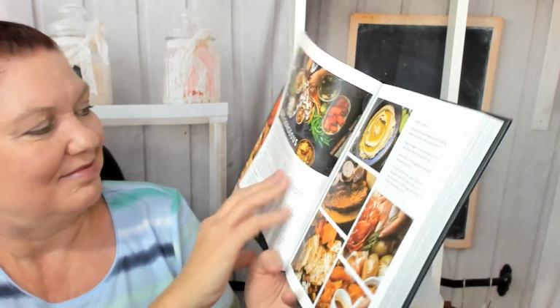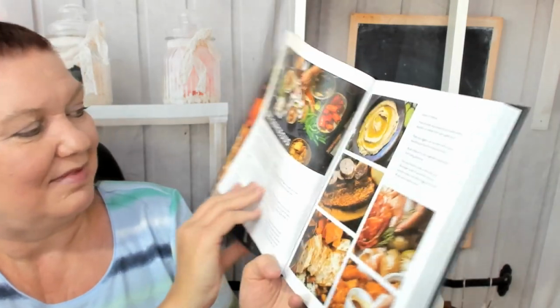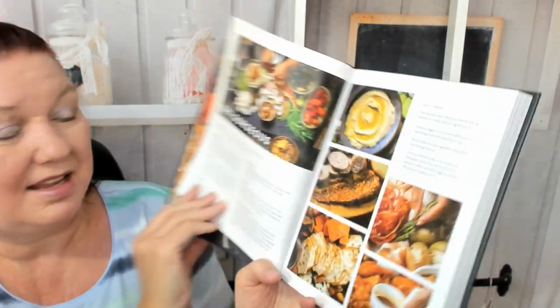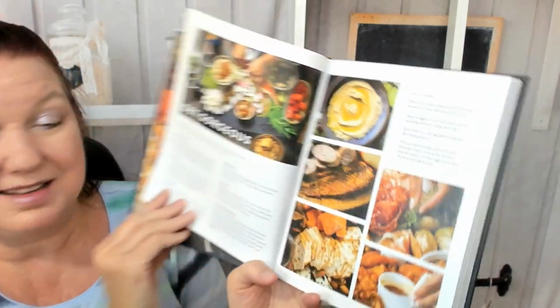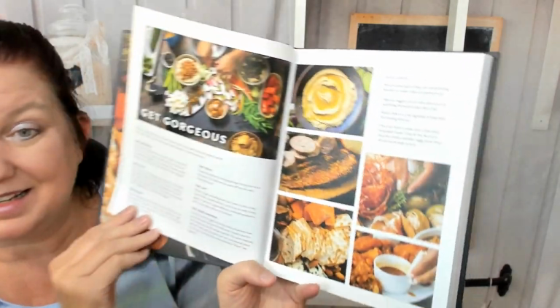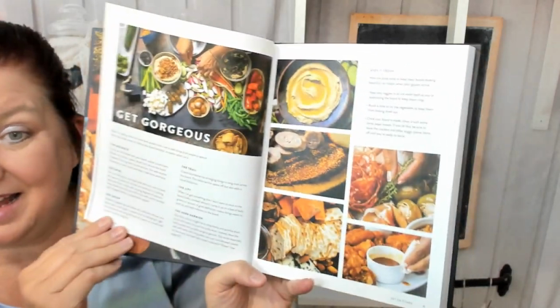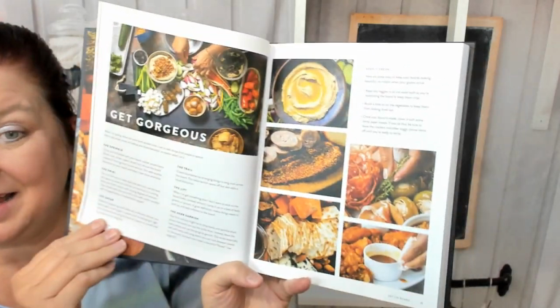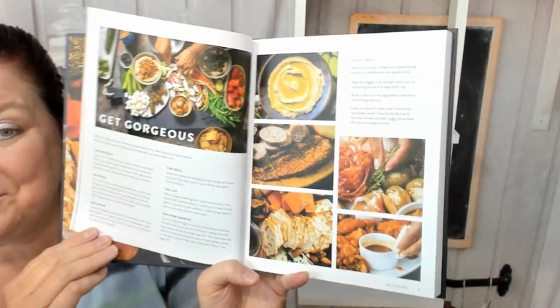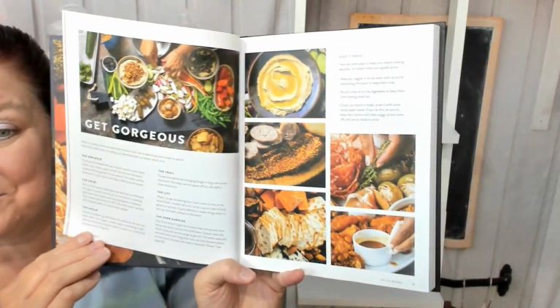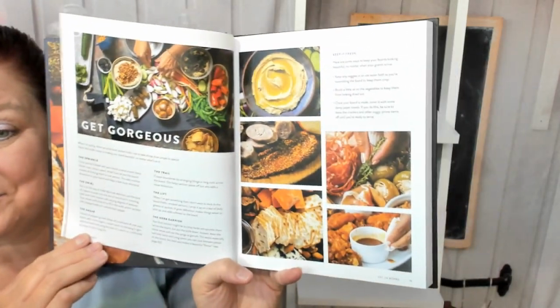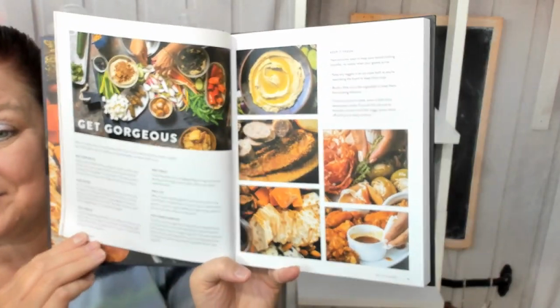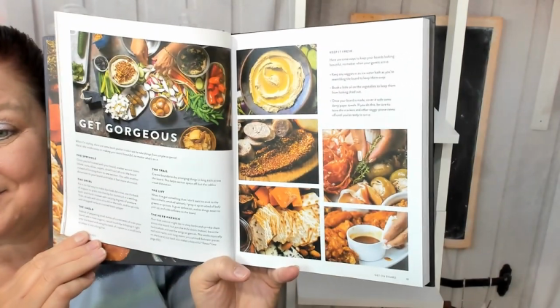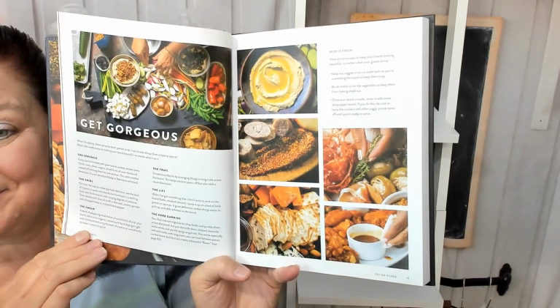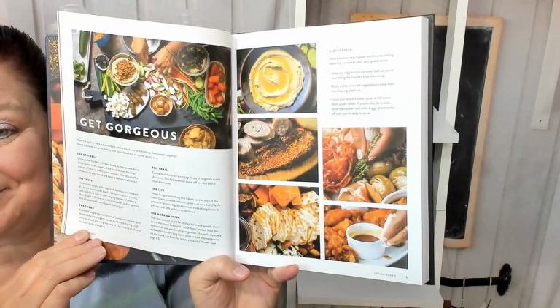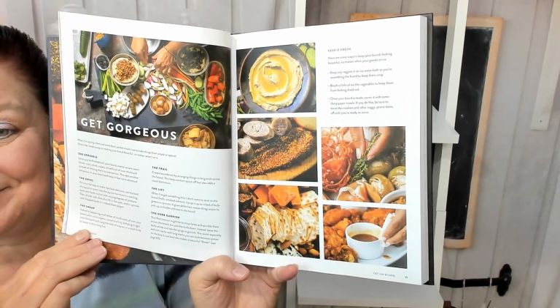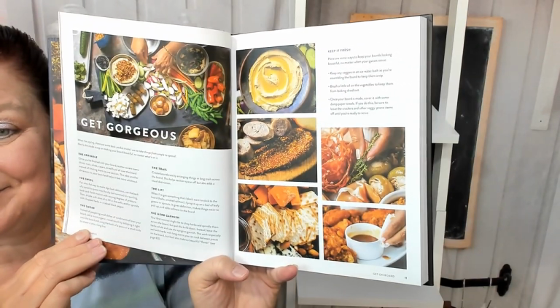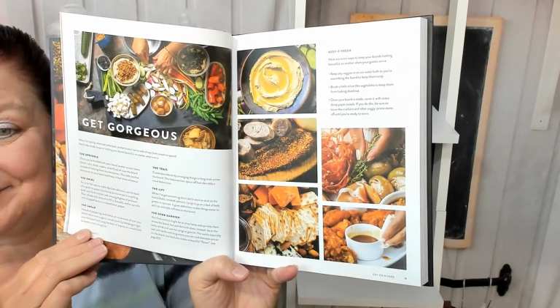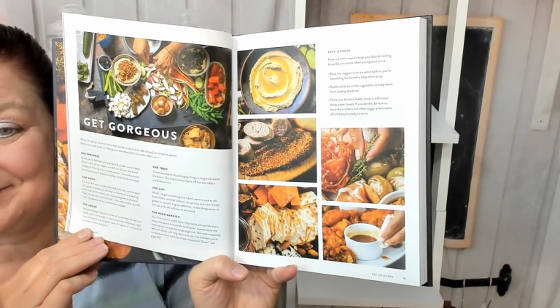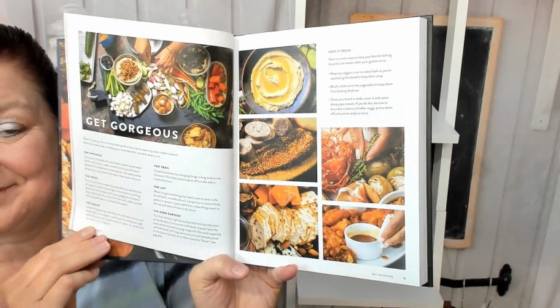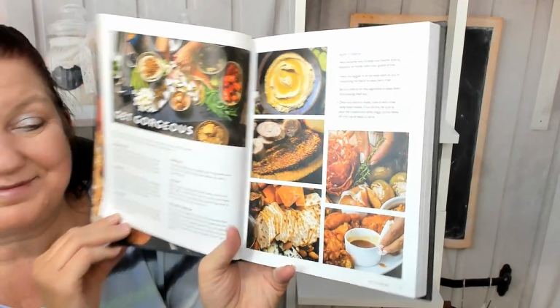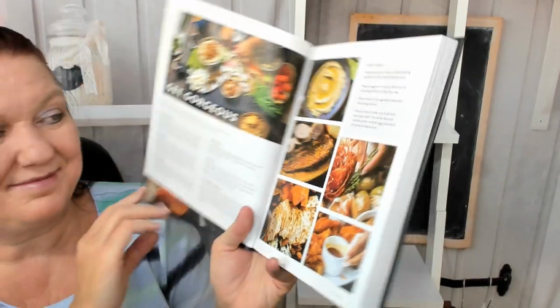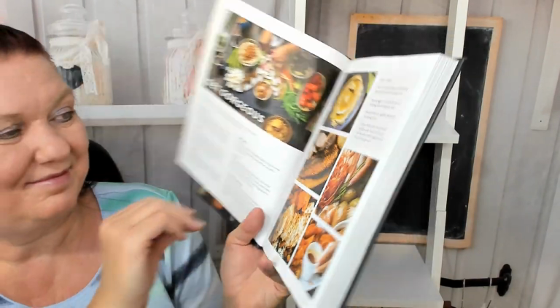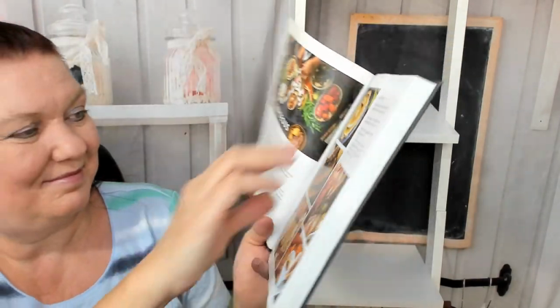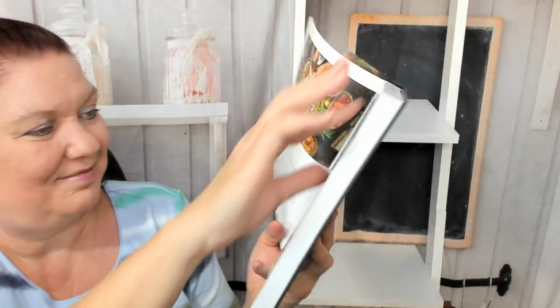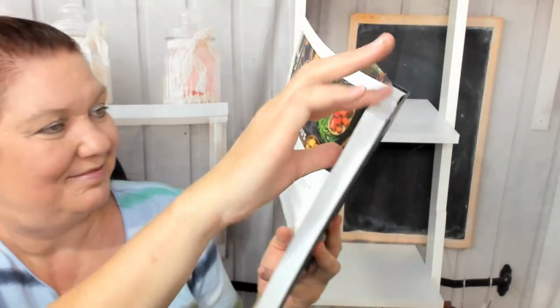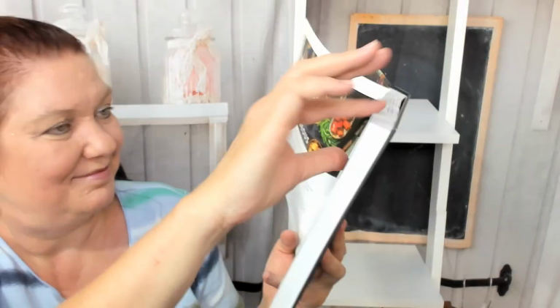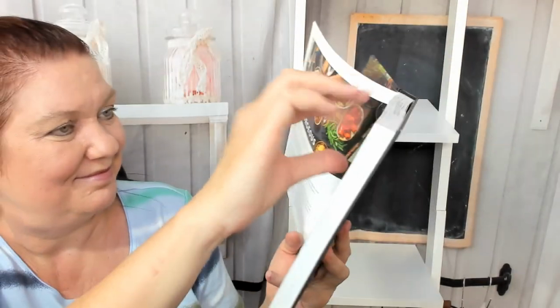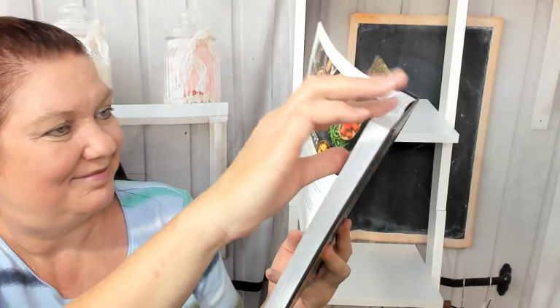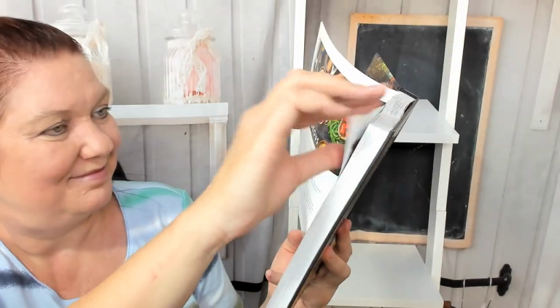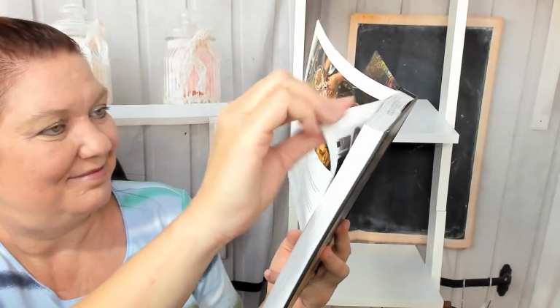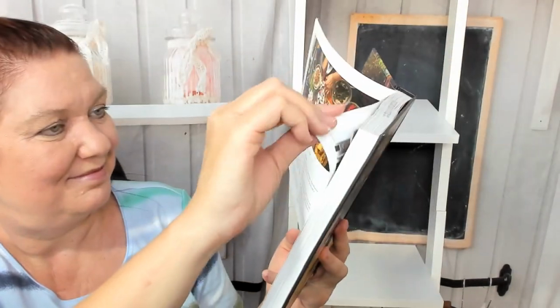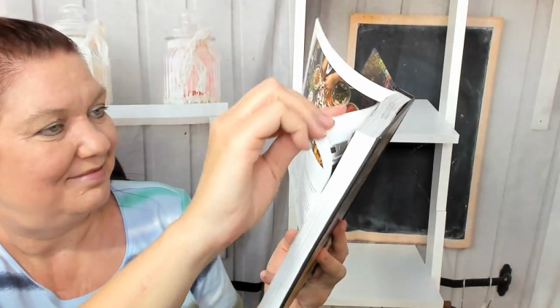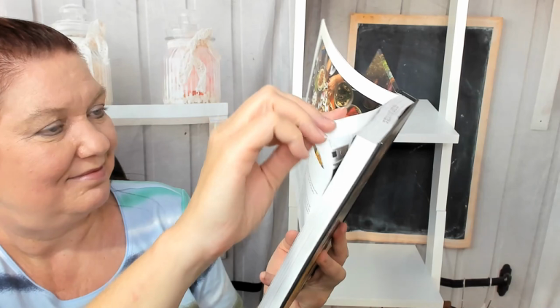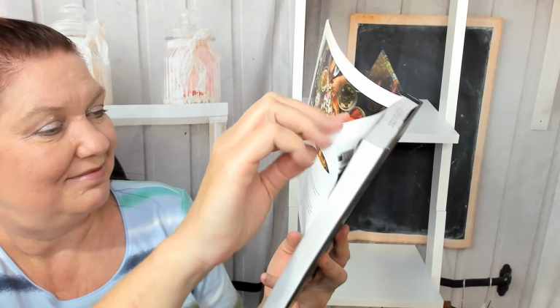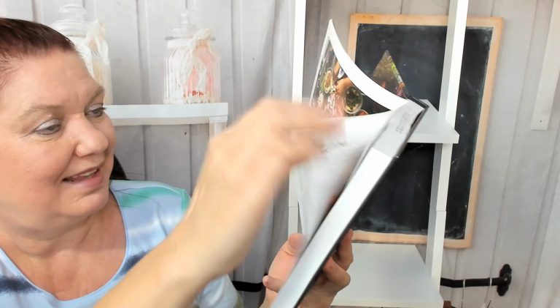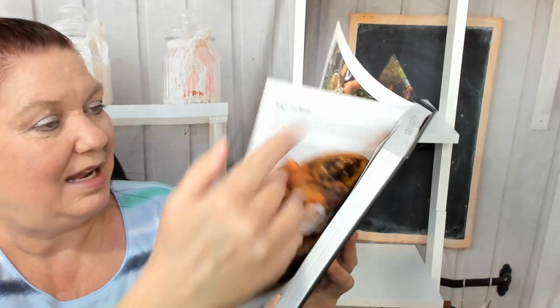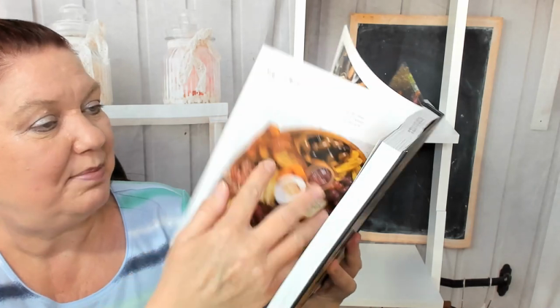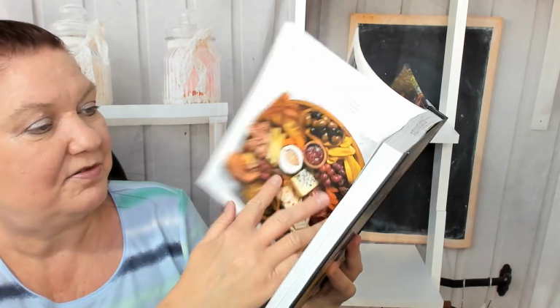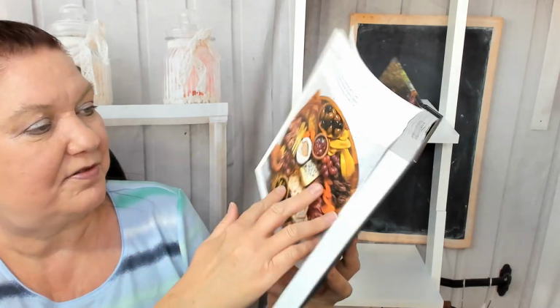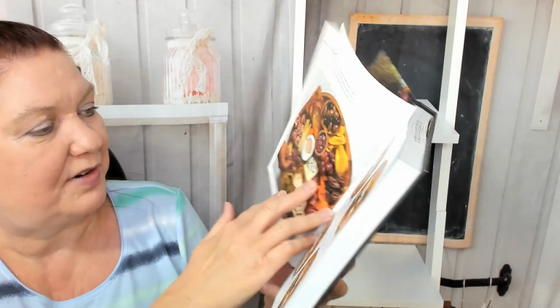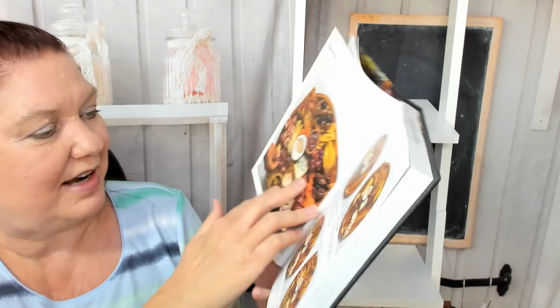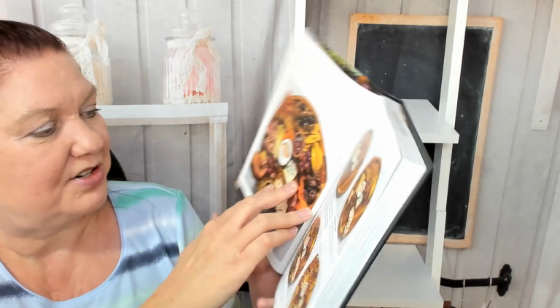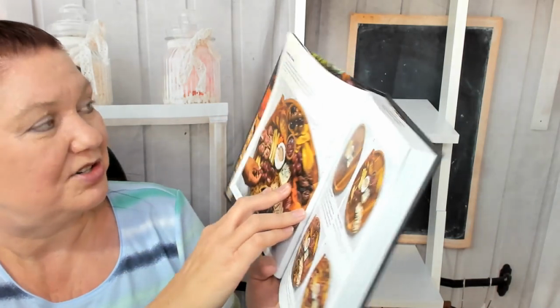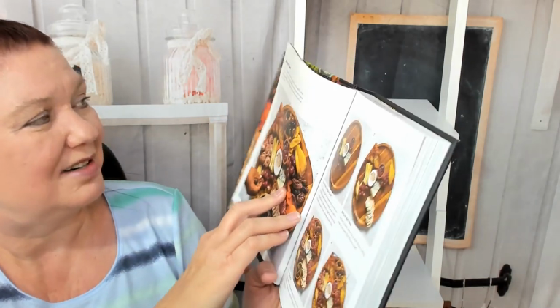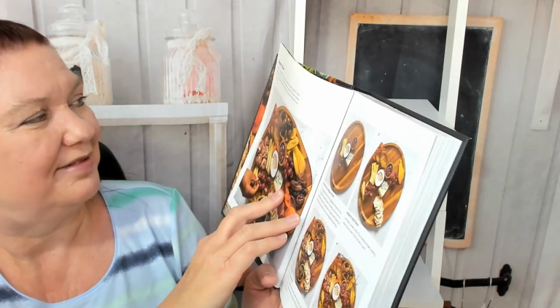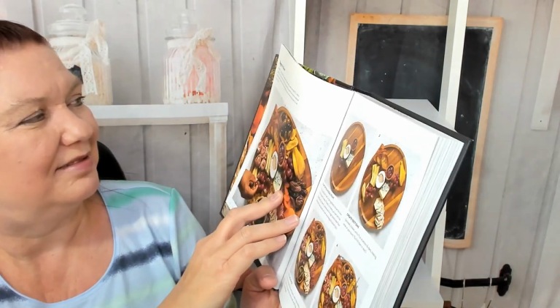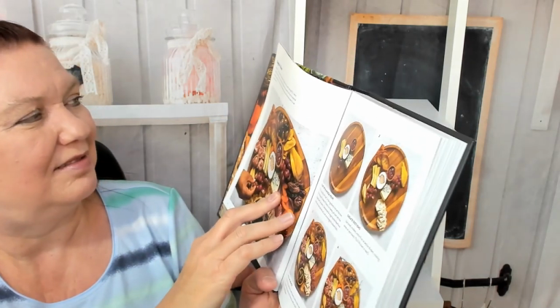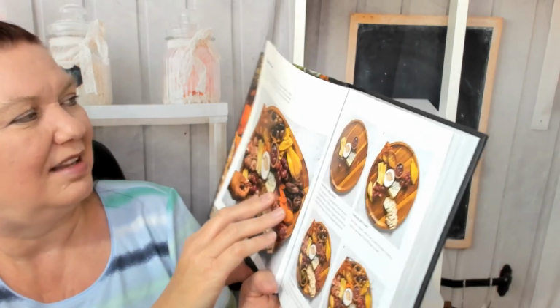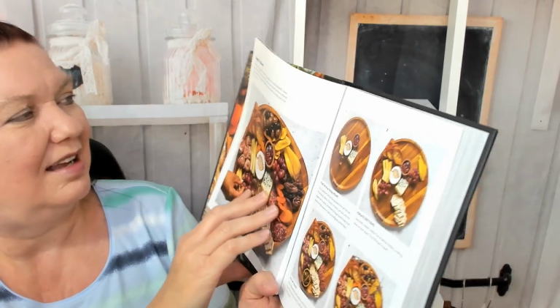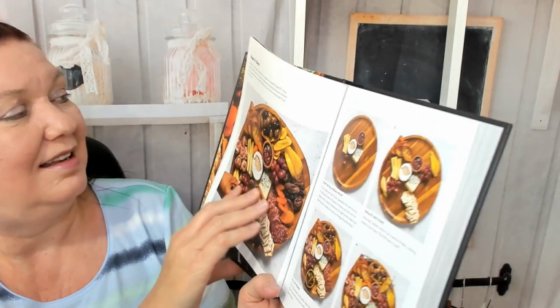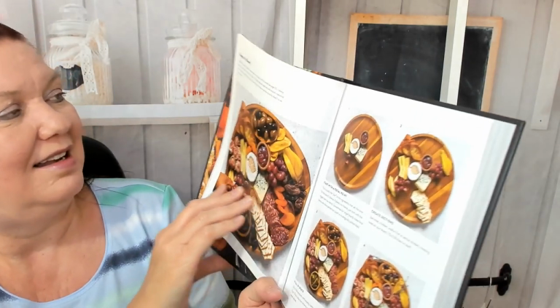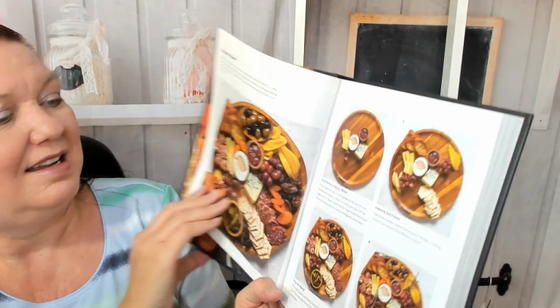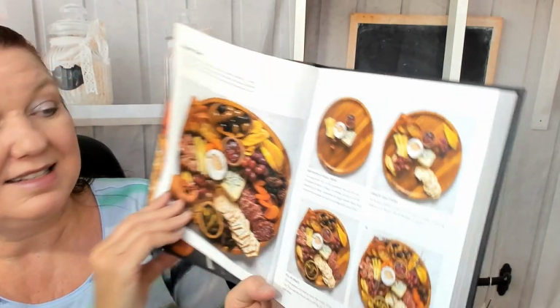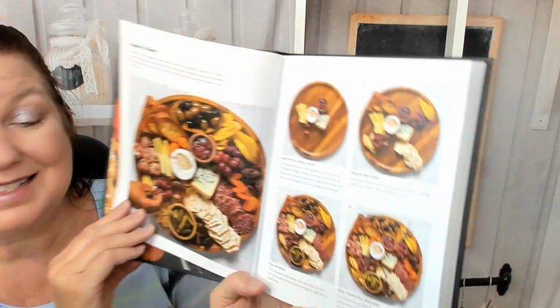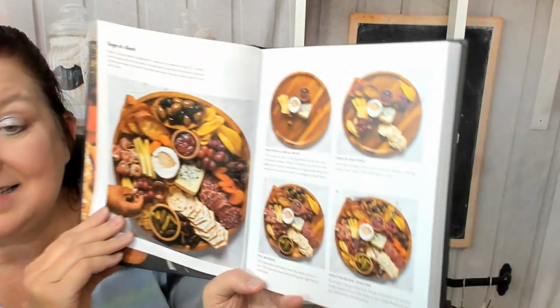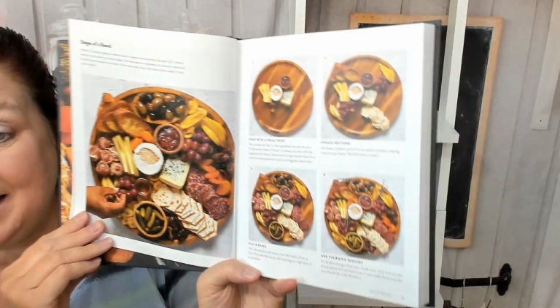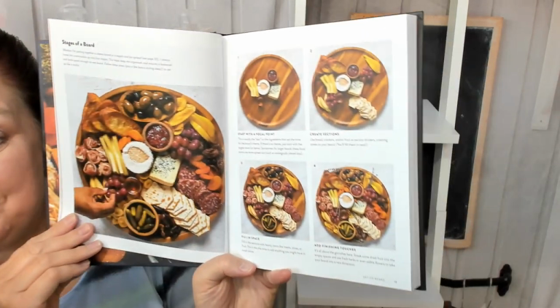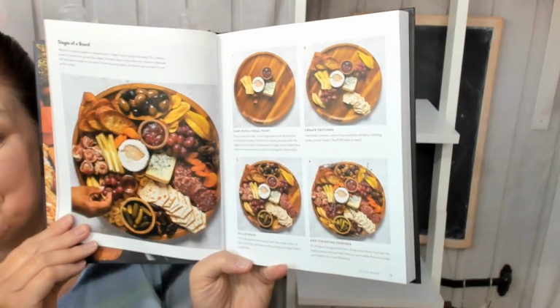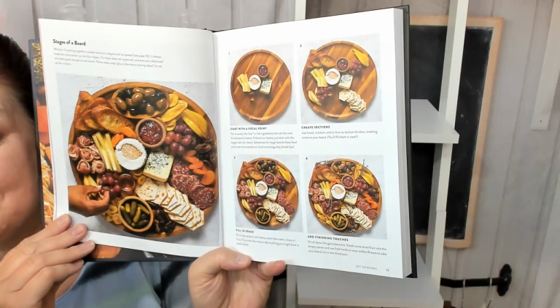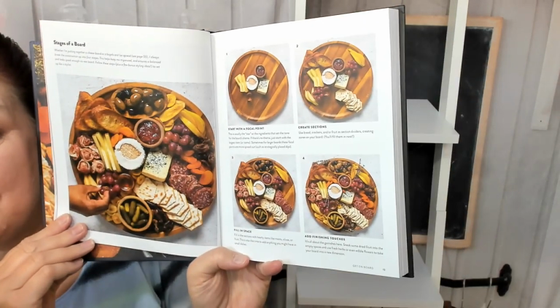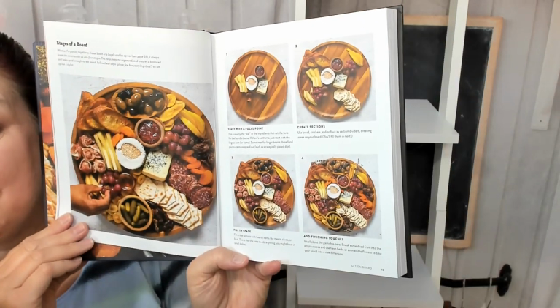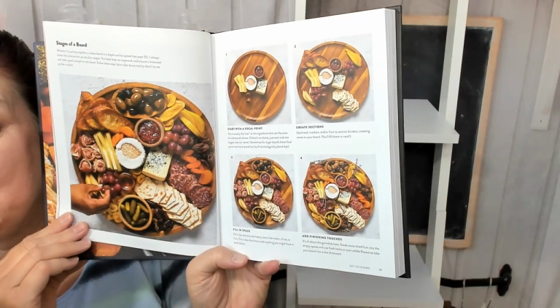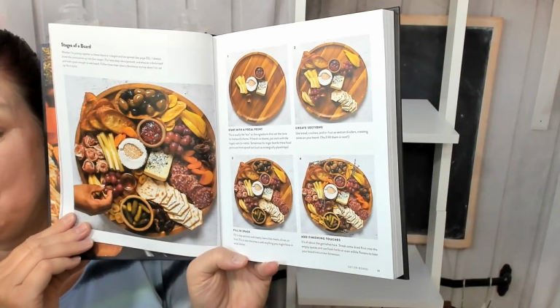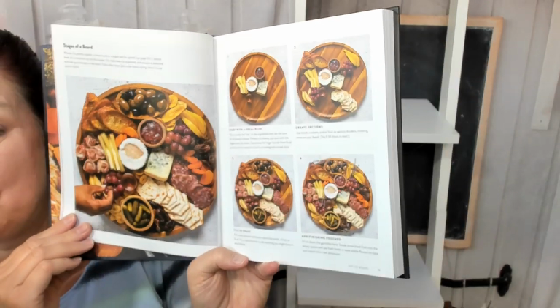Get gorgeous. Keep it fresh. Stages of a board.